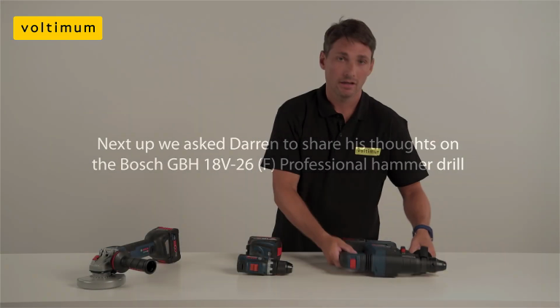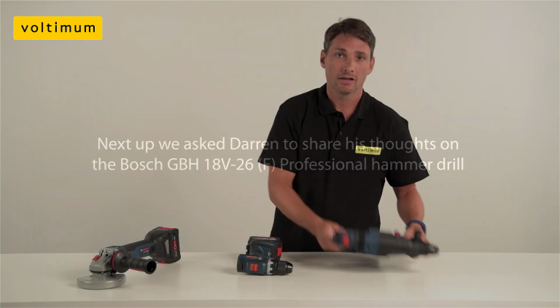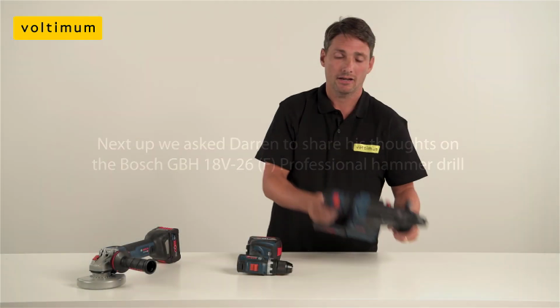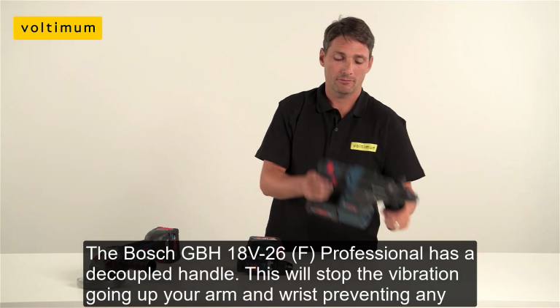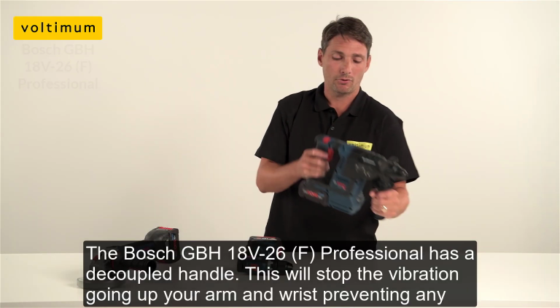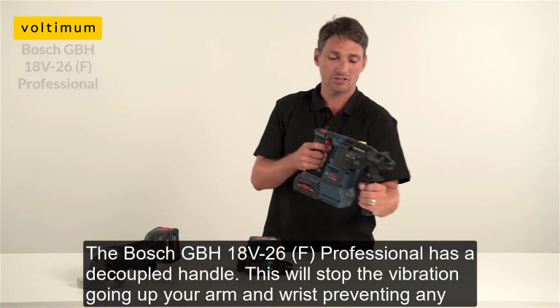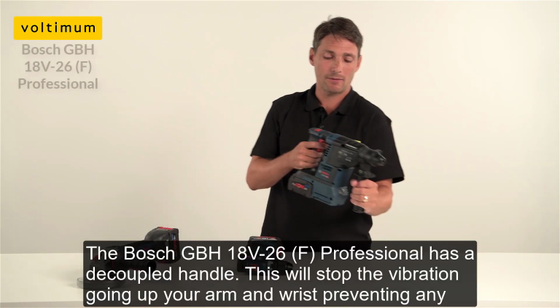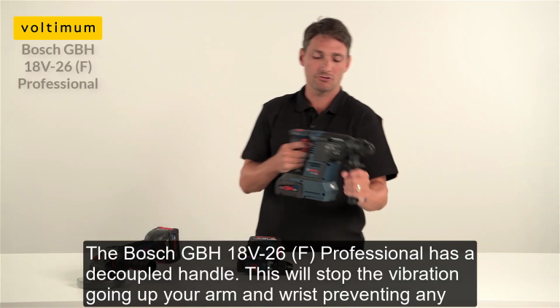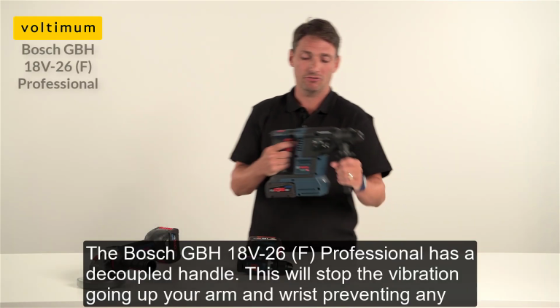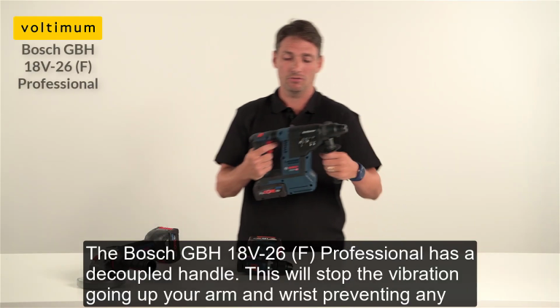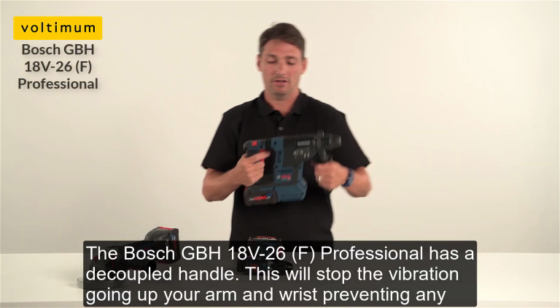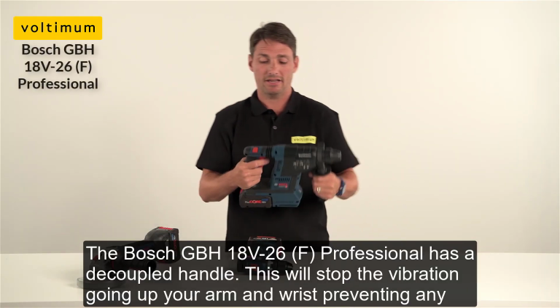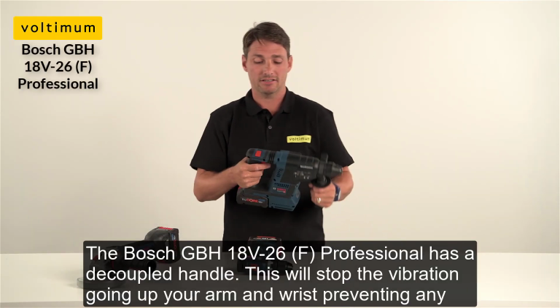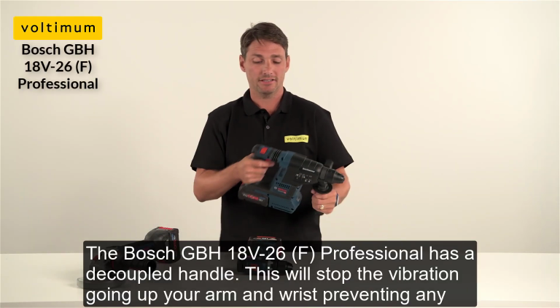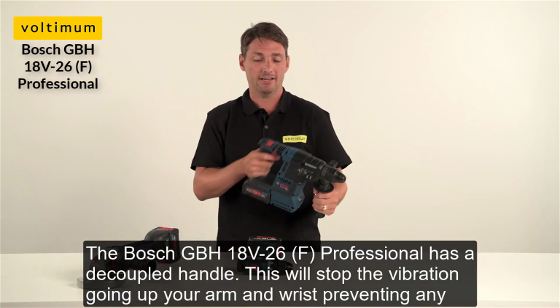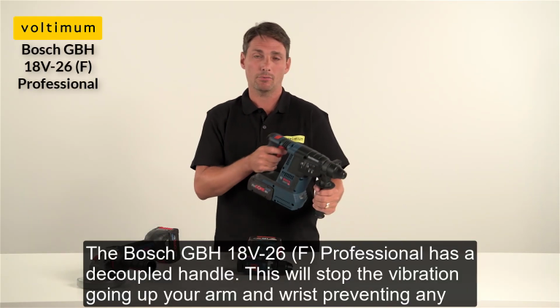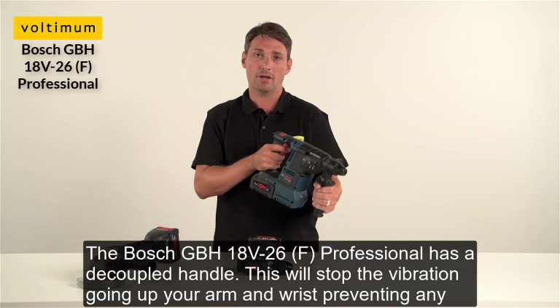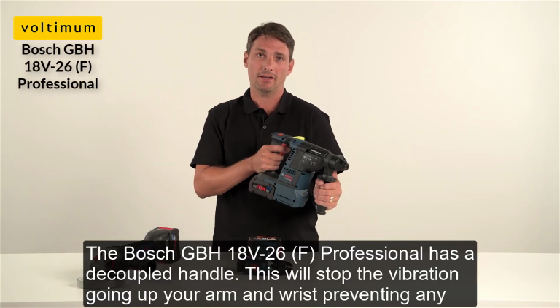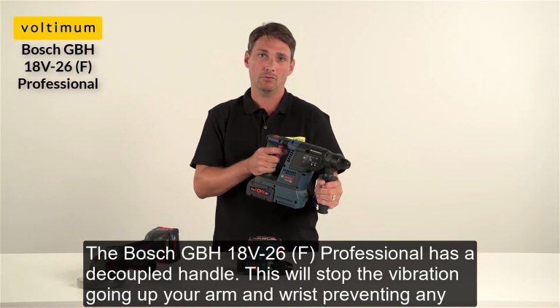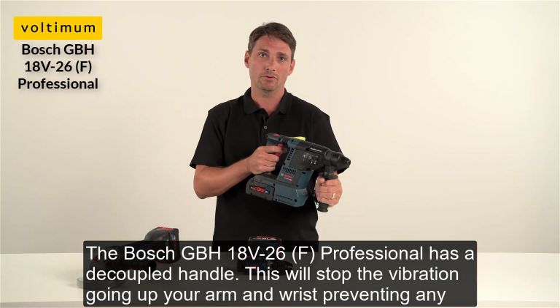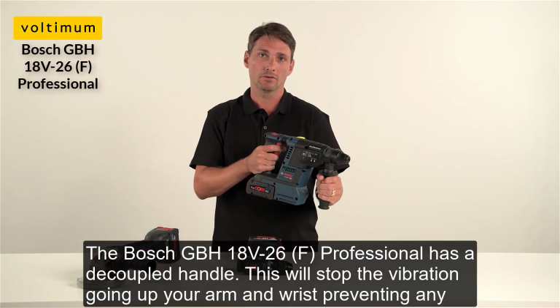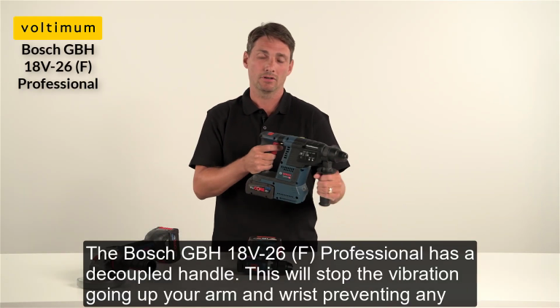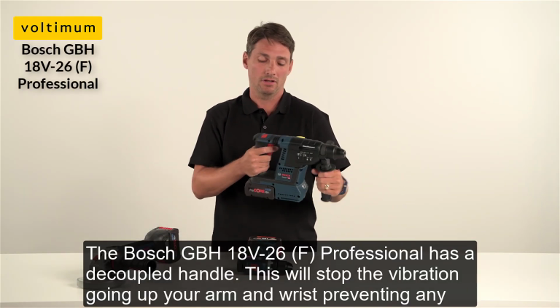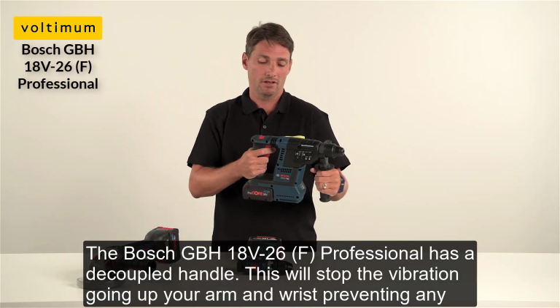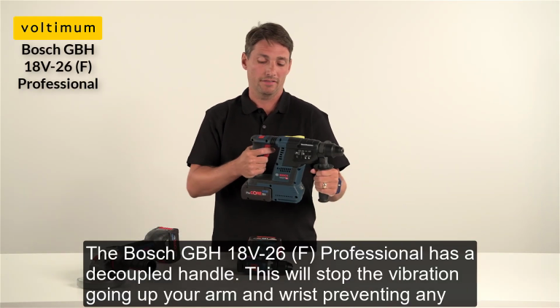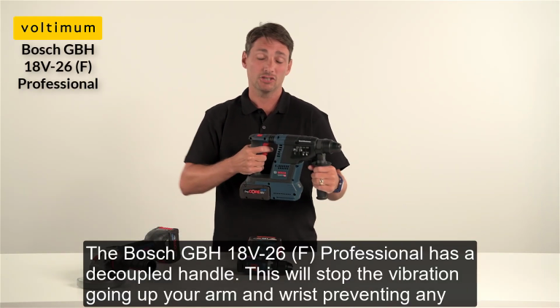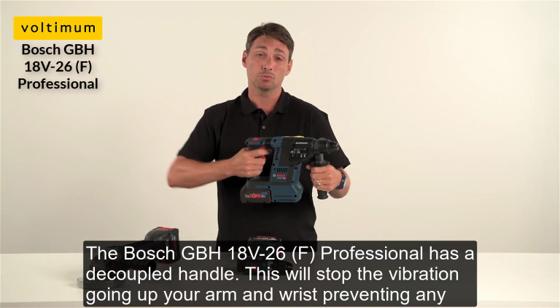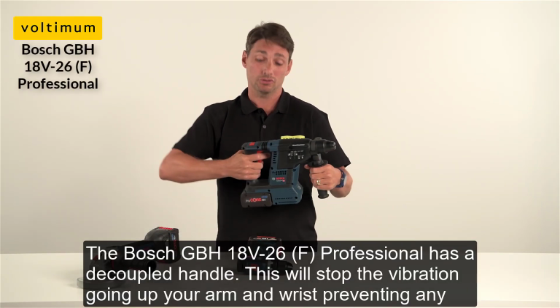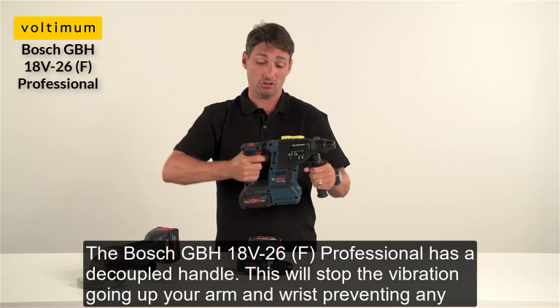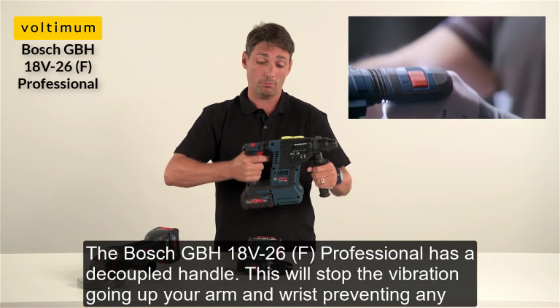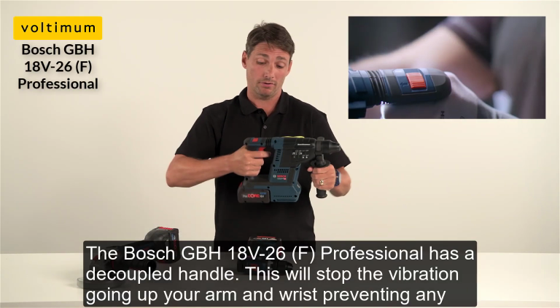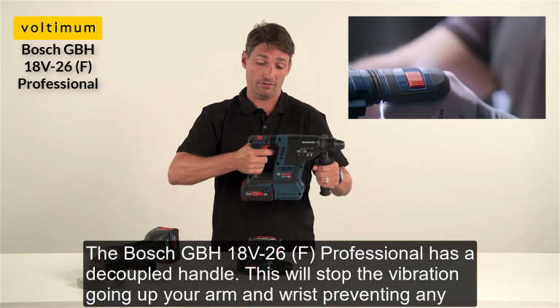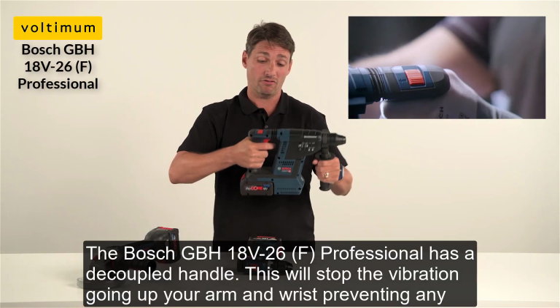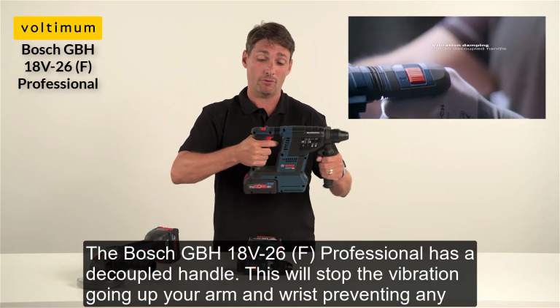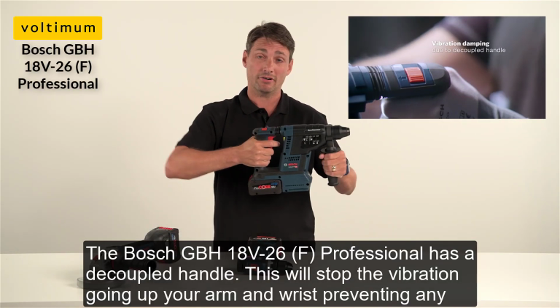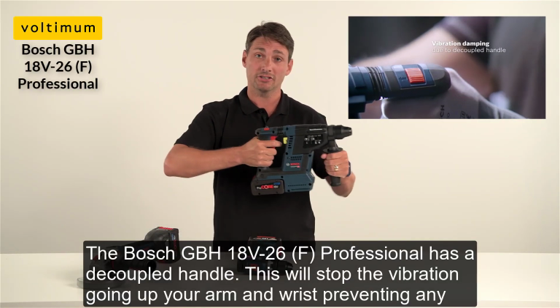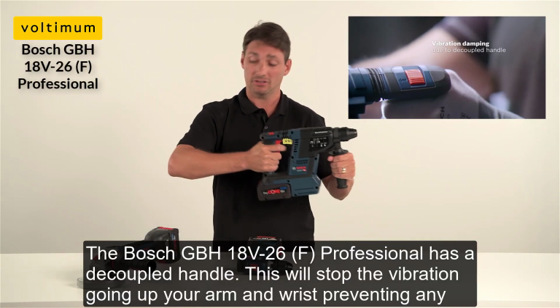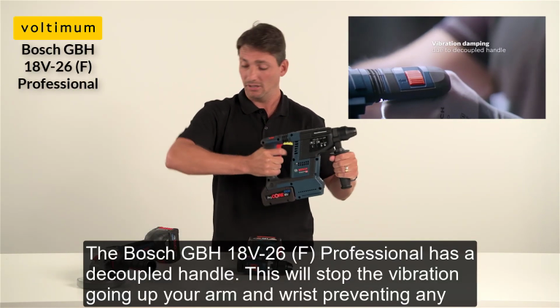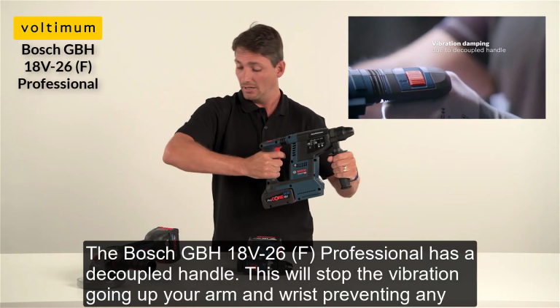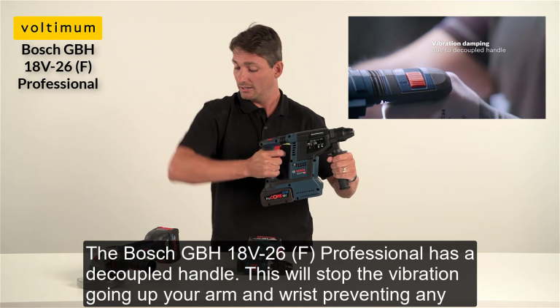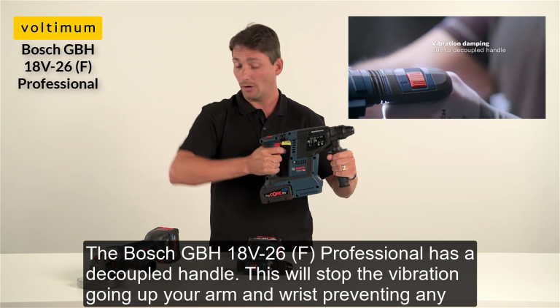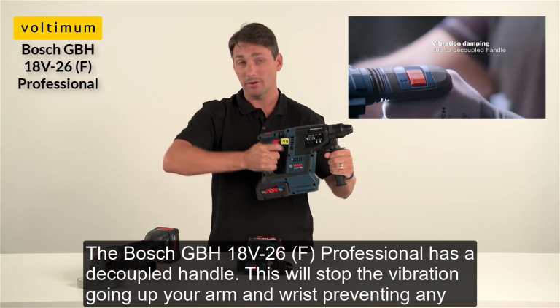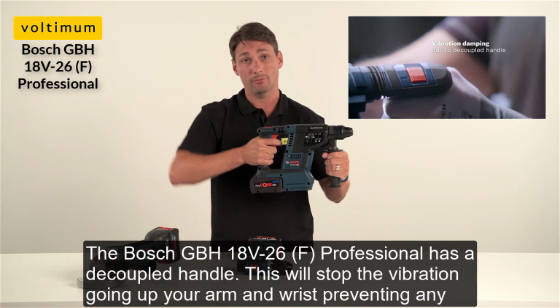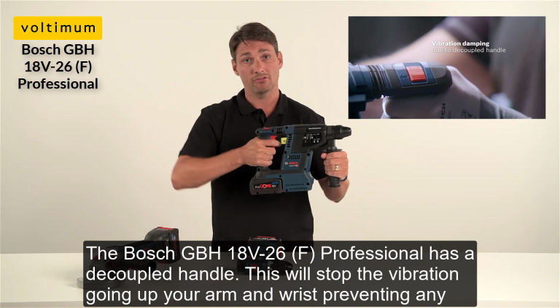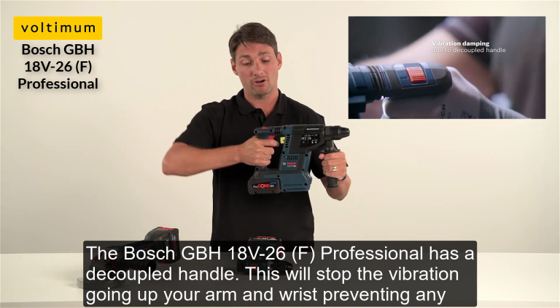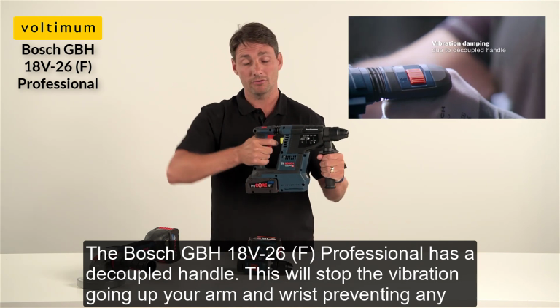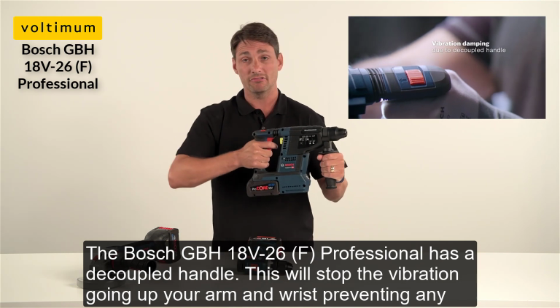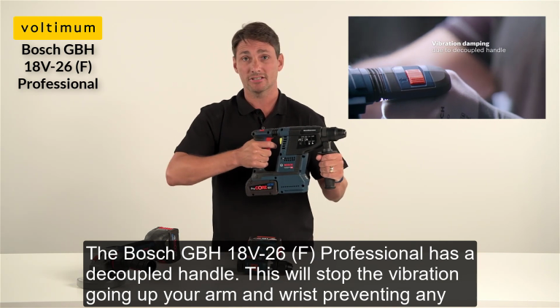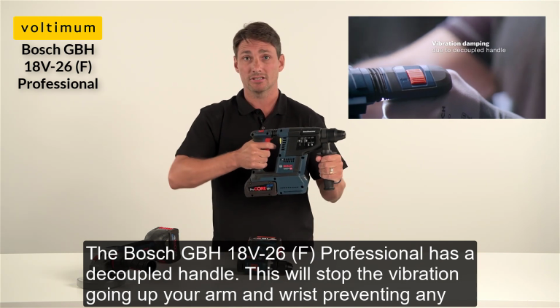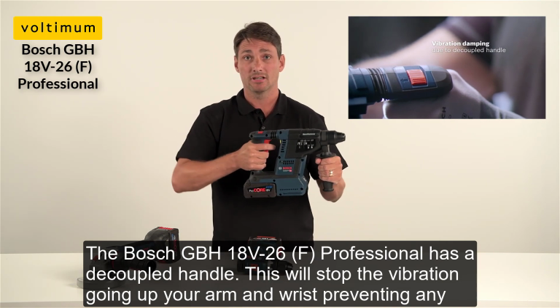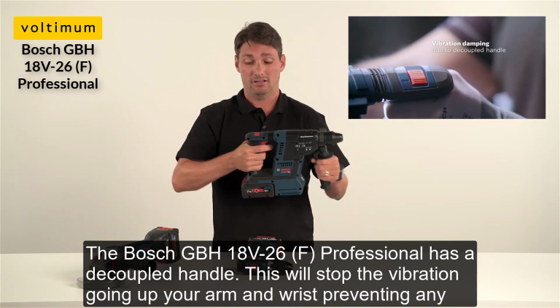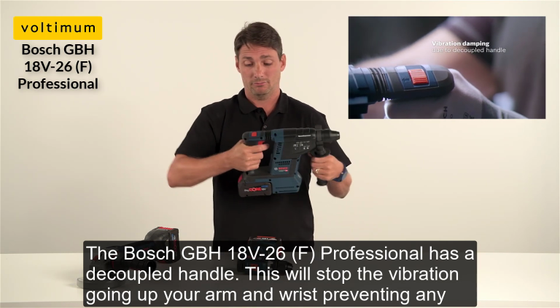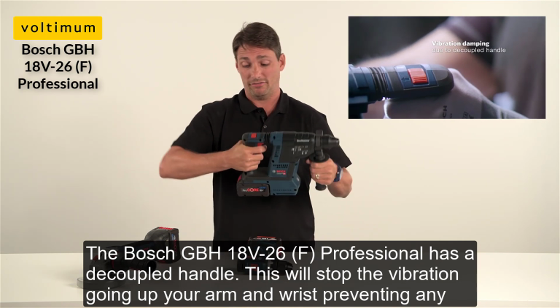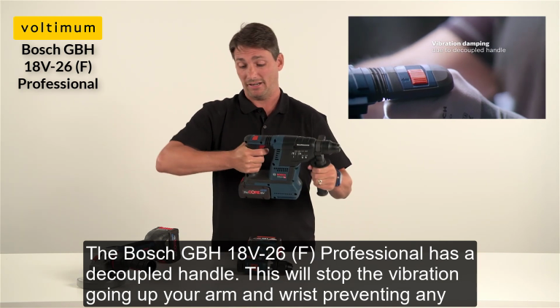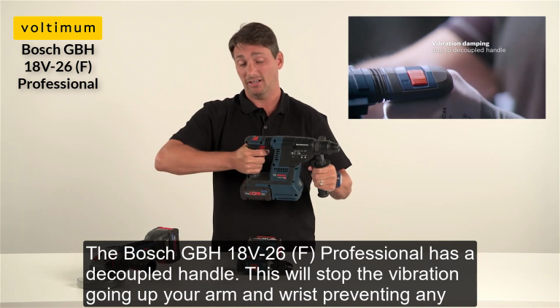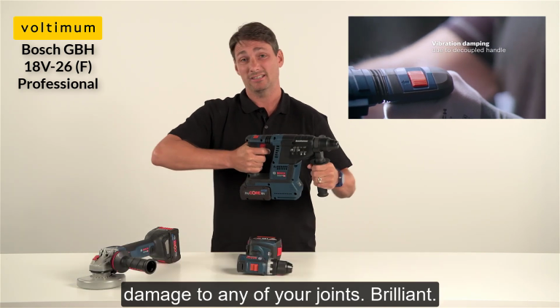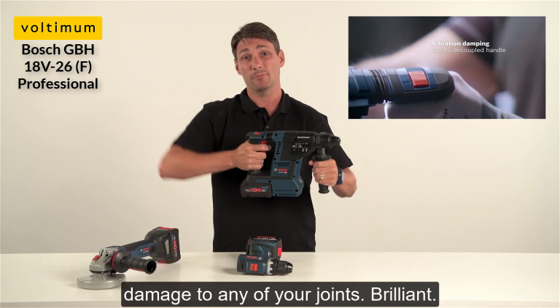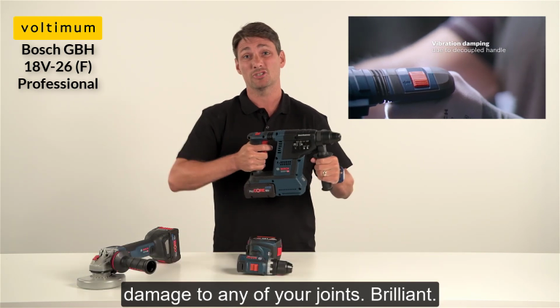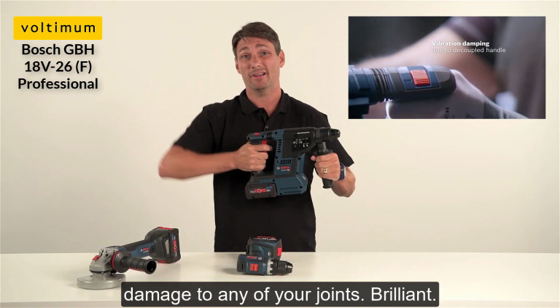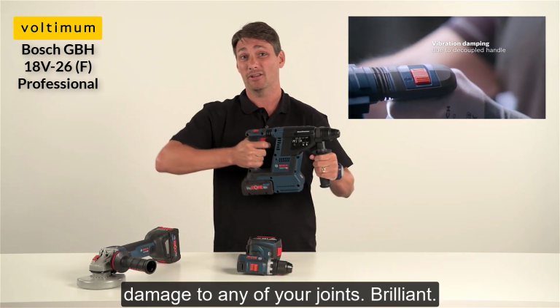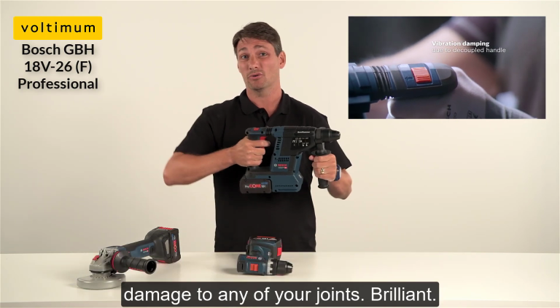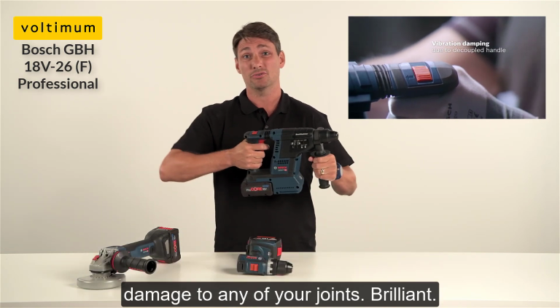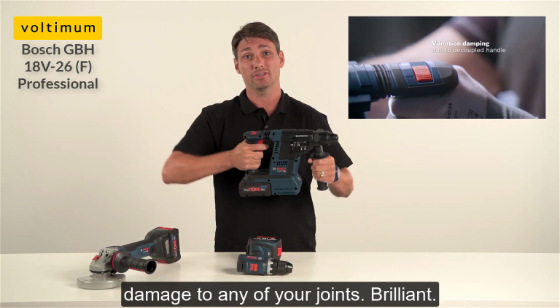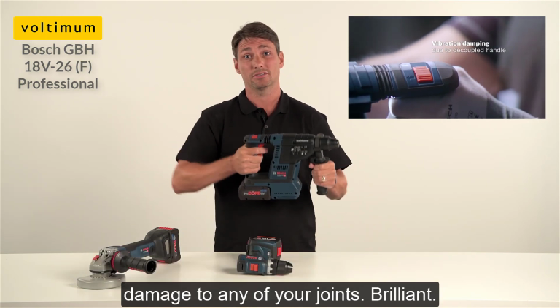The Bosch hammer drill has a decoupled handle. This will stop the vibration going up your arm and wrist, preventing damage to any of your joints.